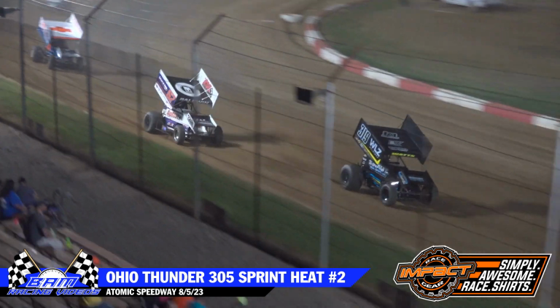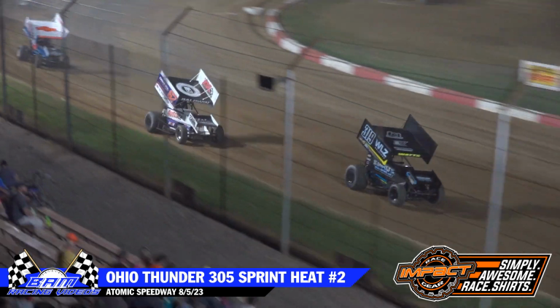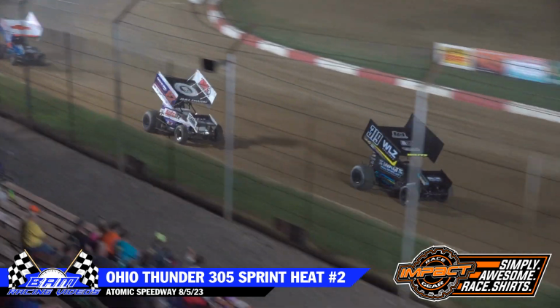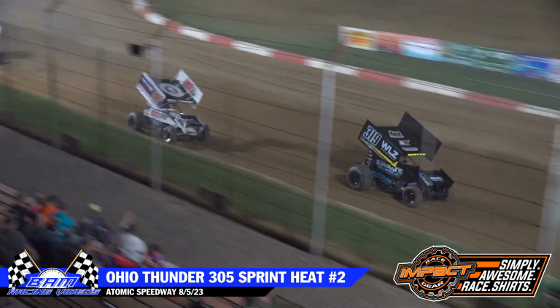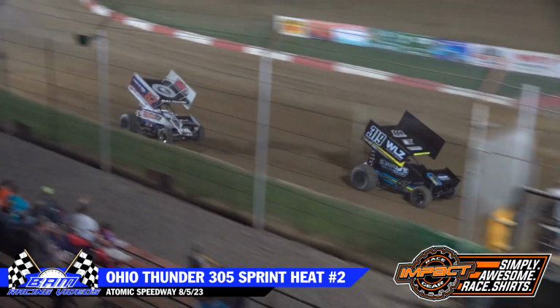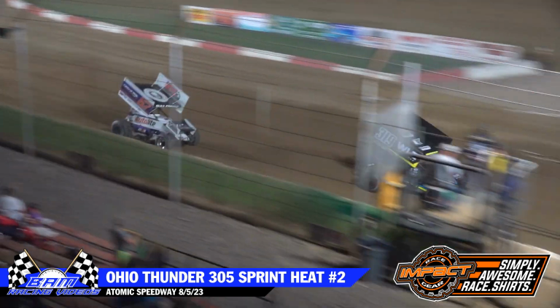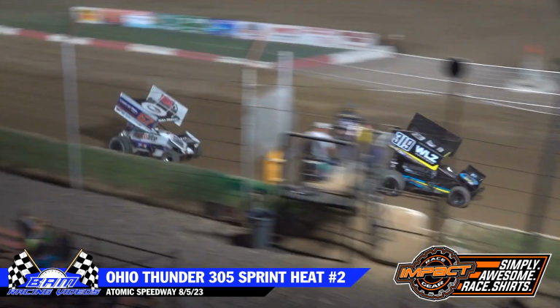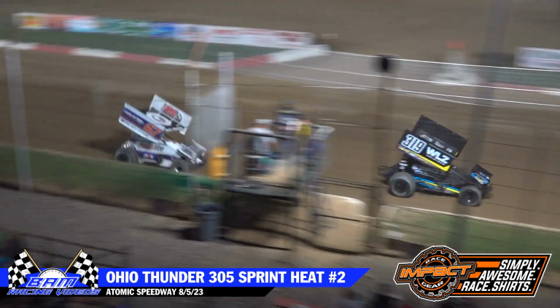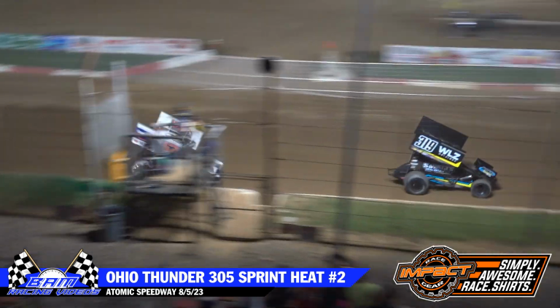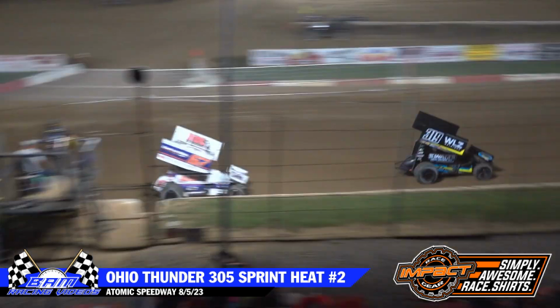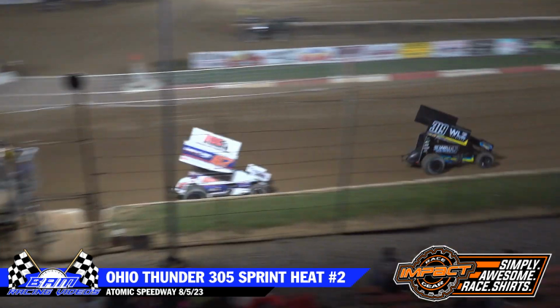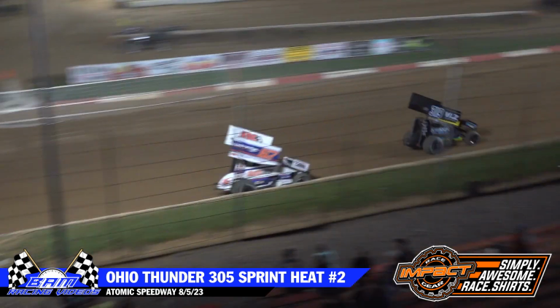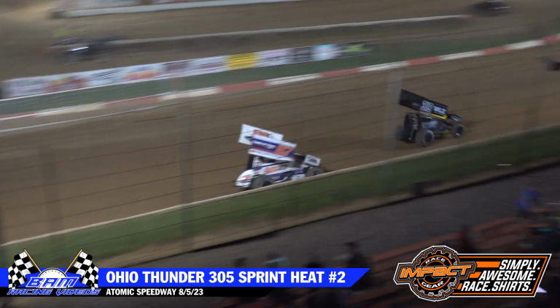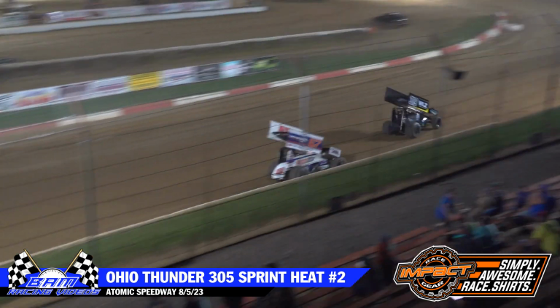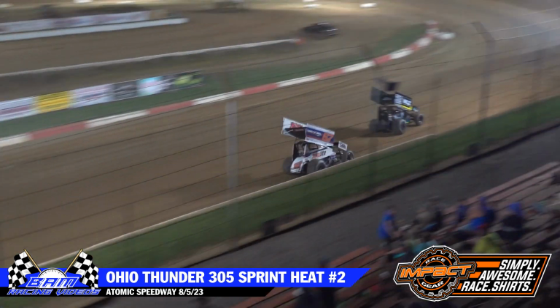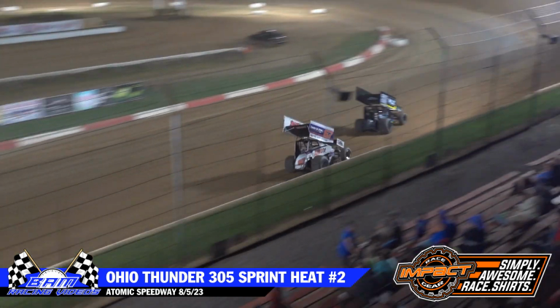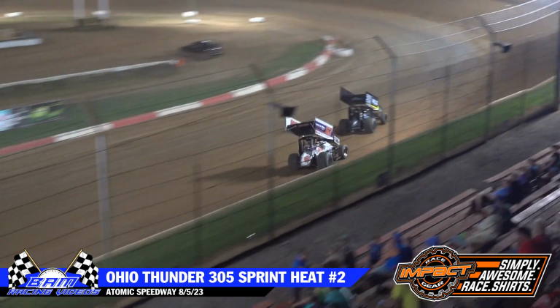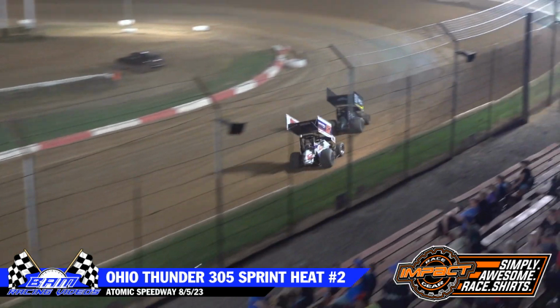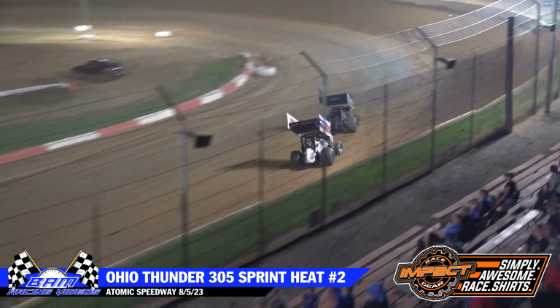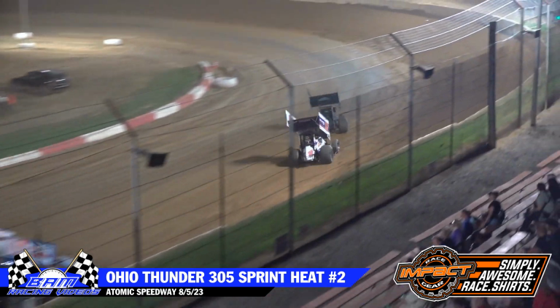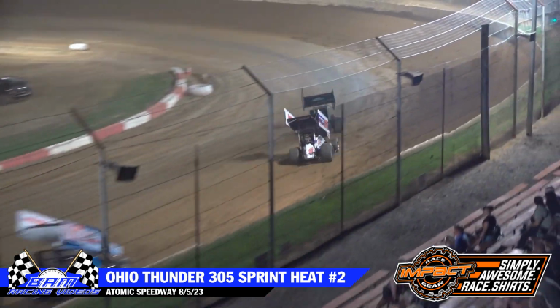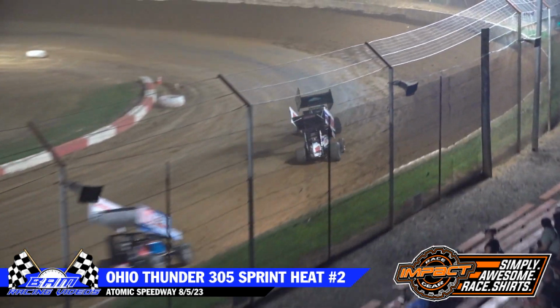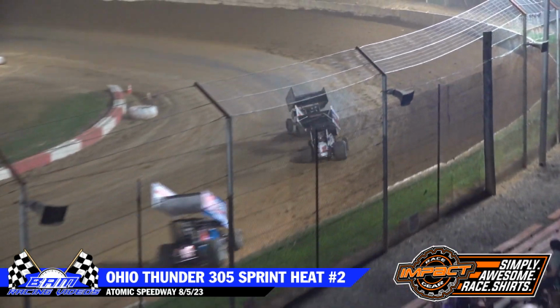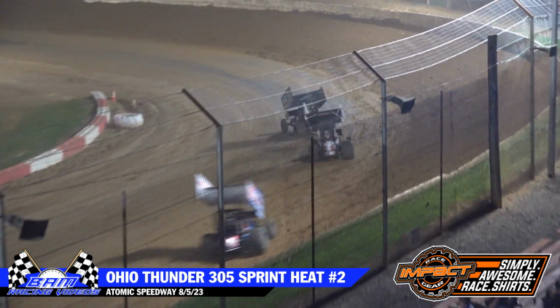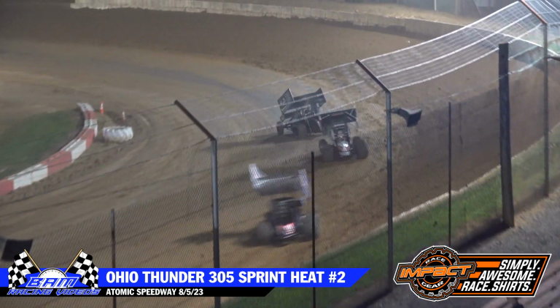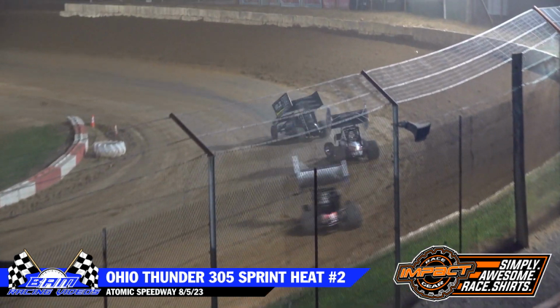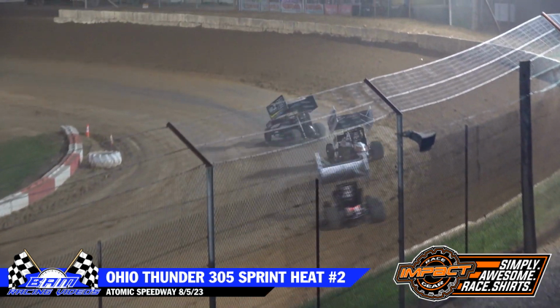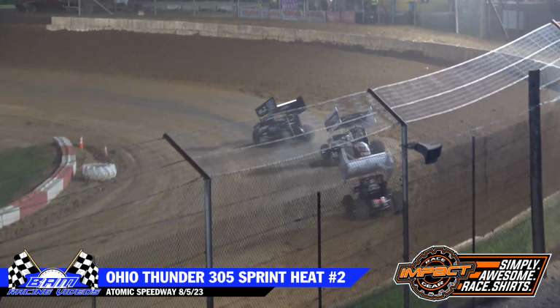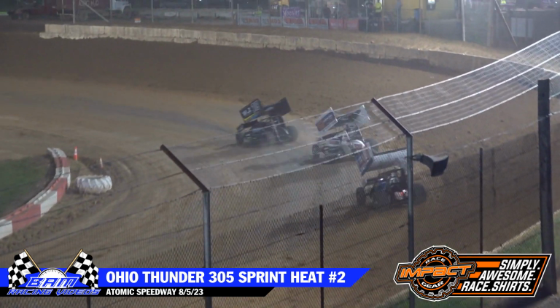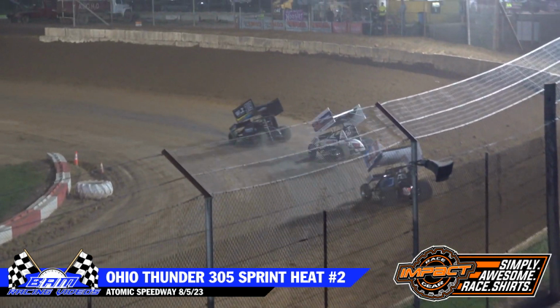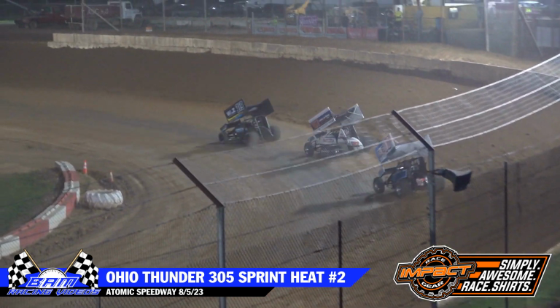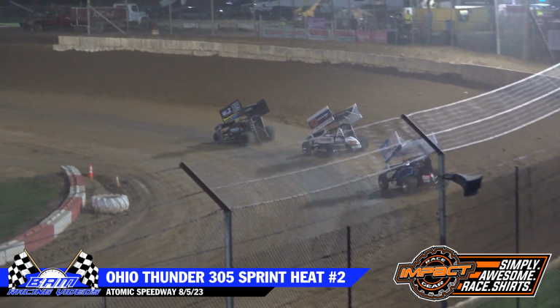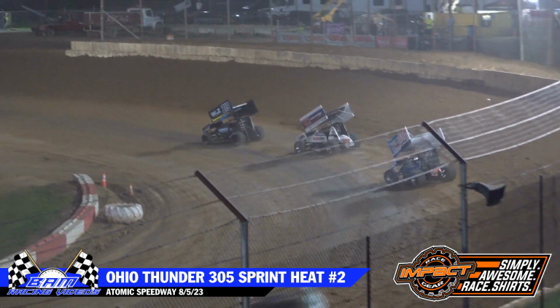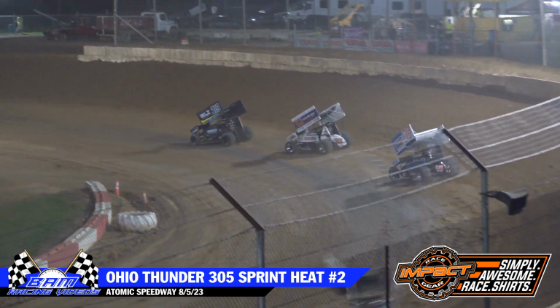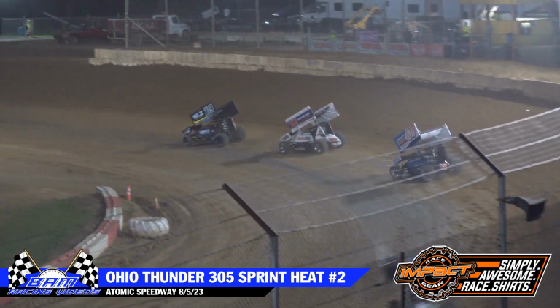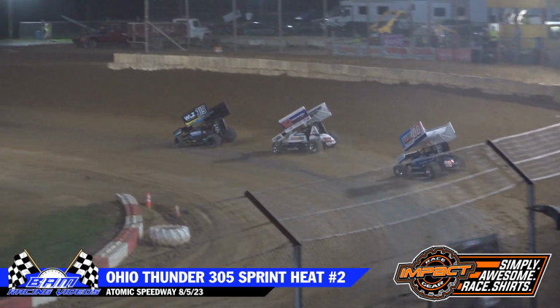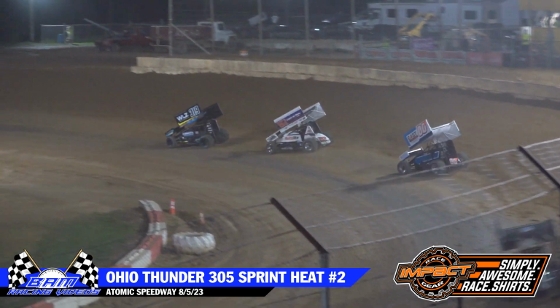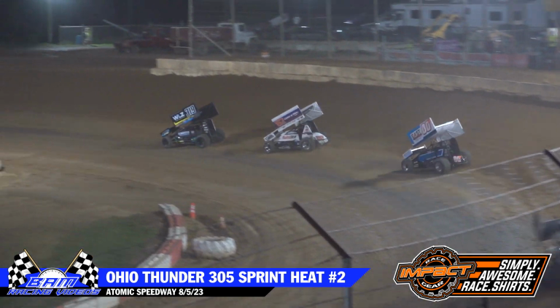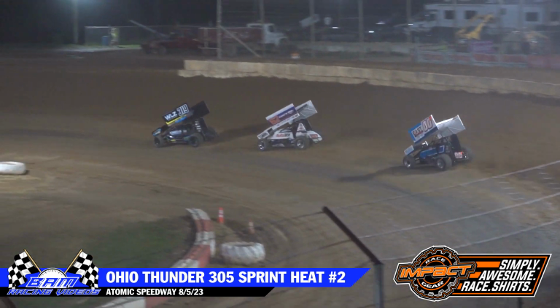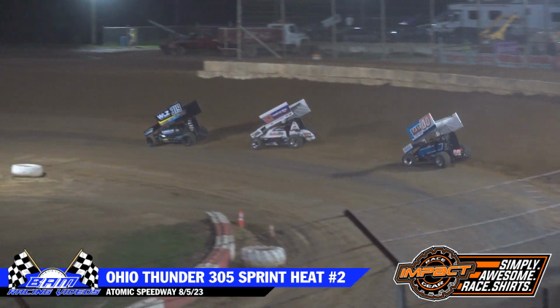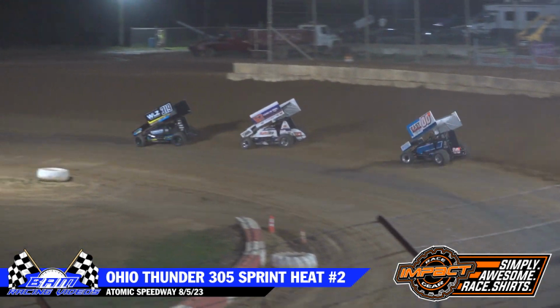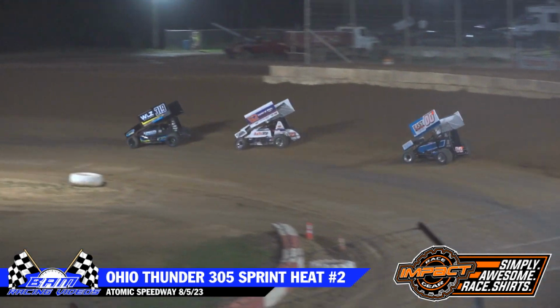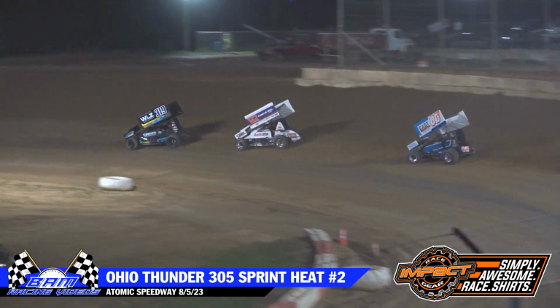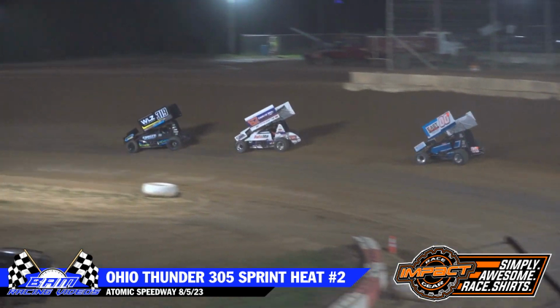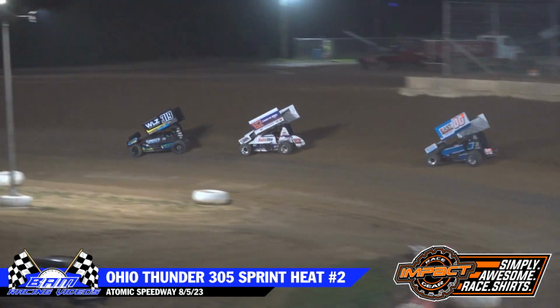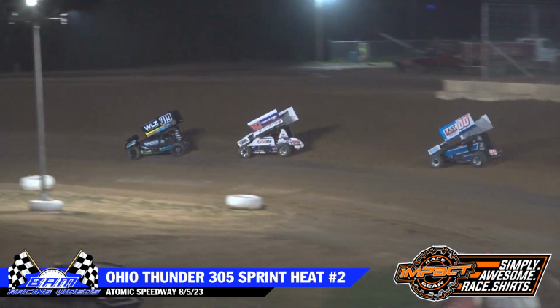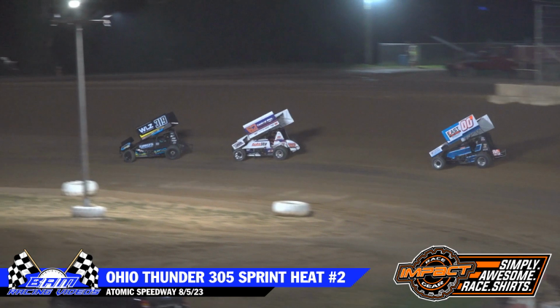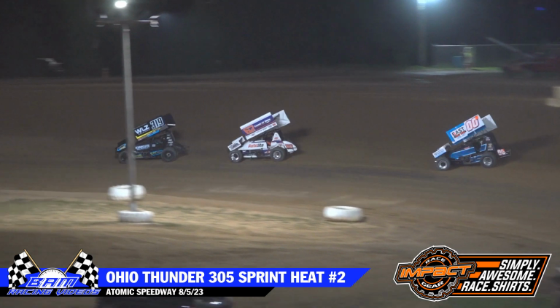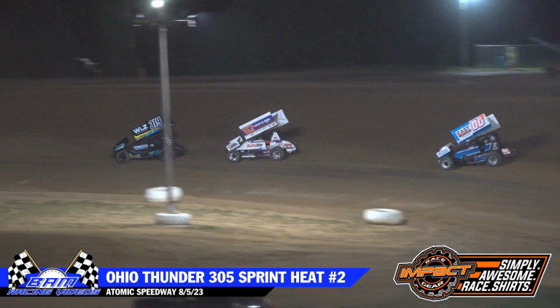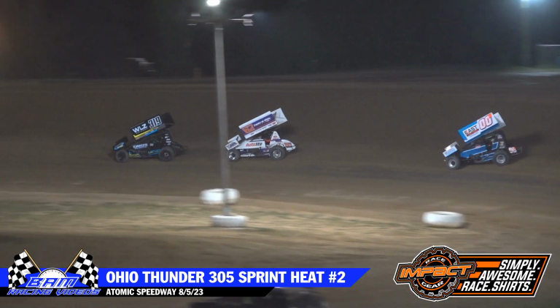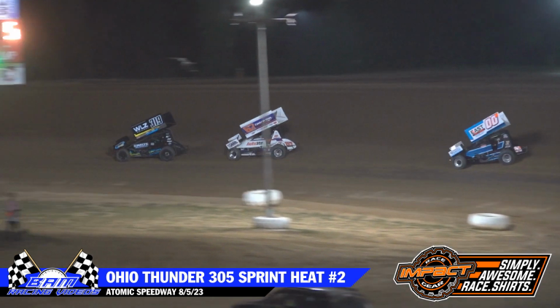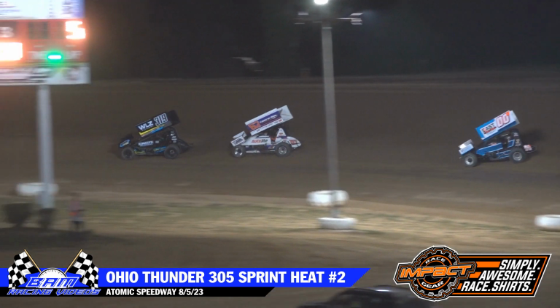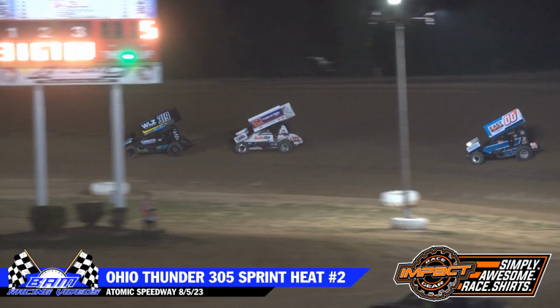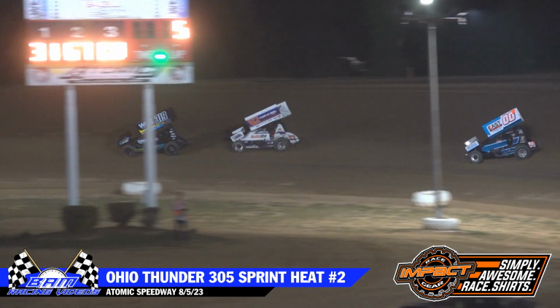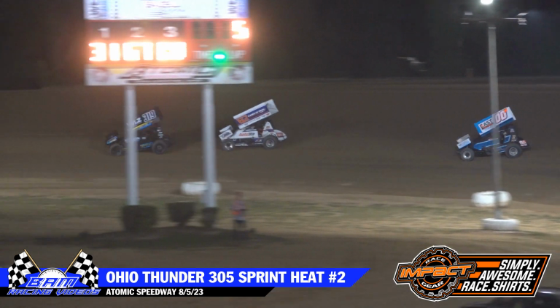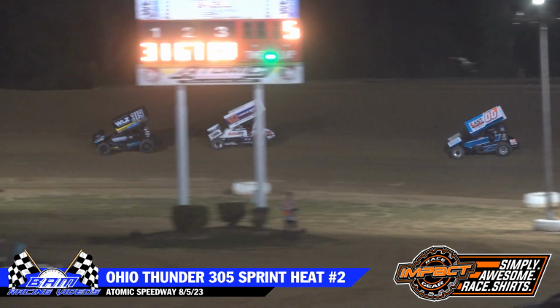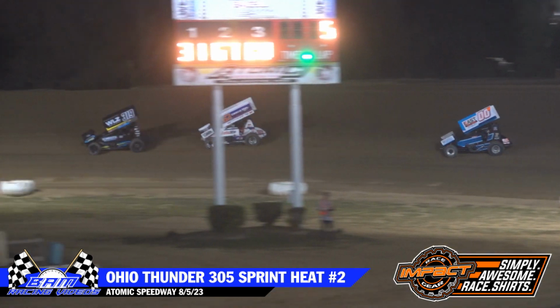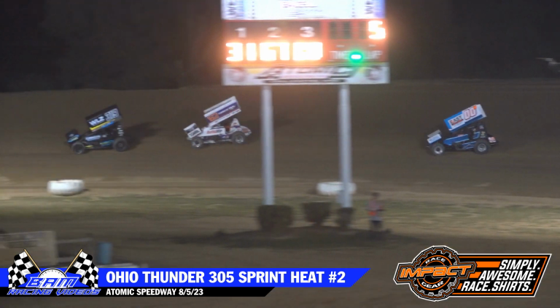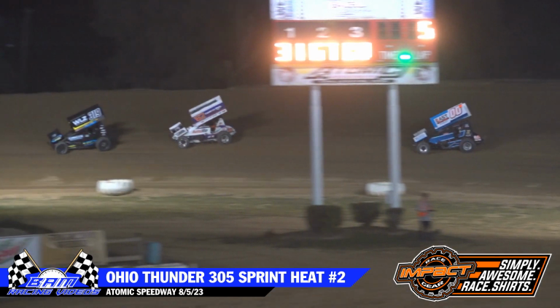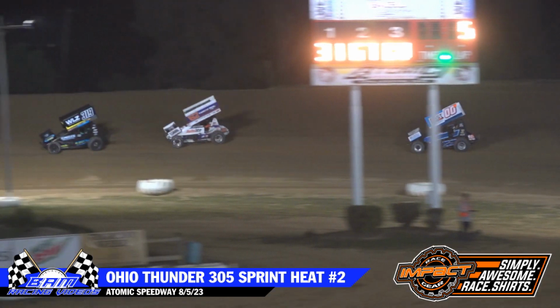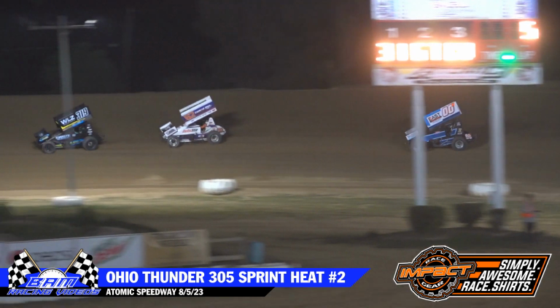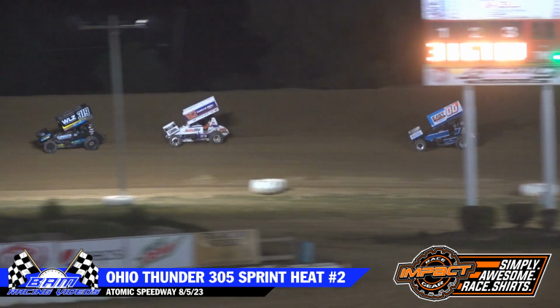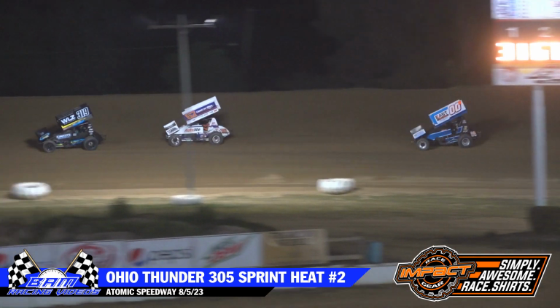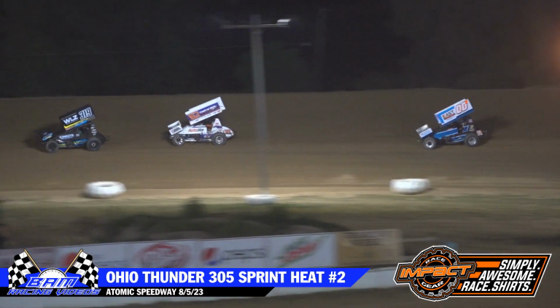Meanwhile, up in front: Carson Dillian, Blaine Ridgely, Chris Miller — your front three. Caleb Irwin now up into fourth.